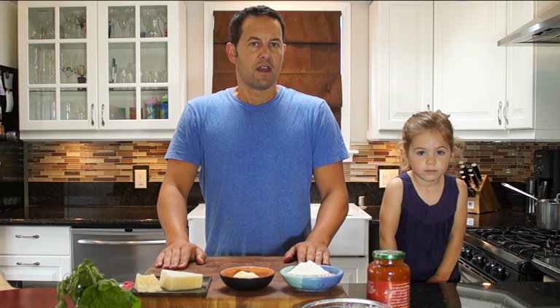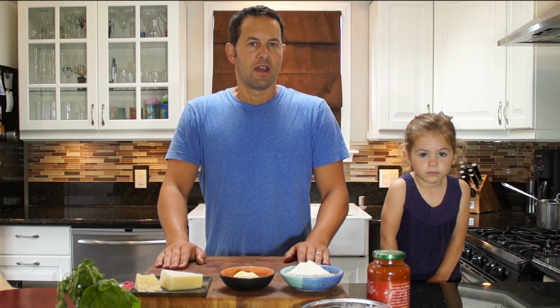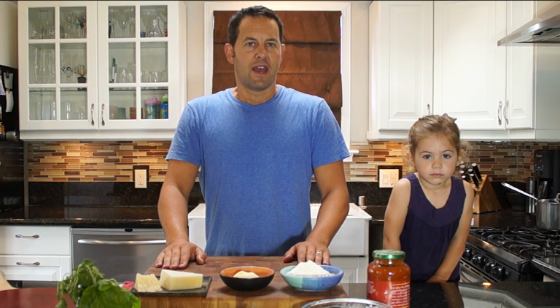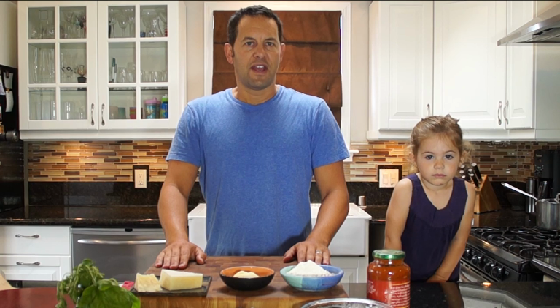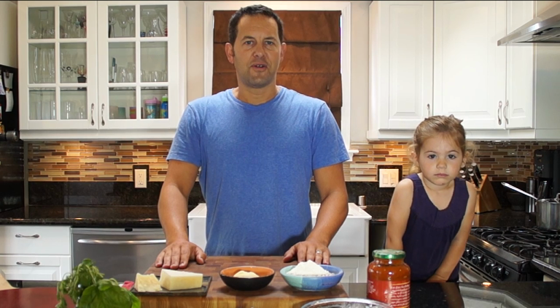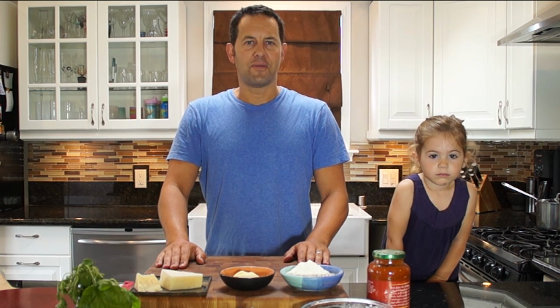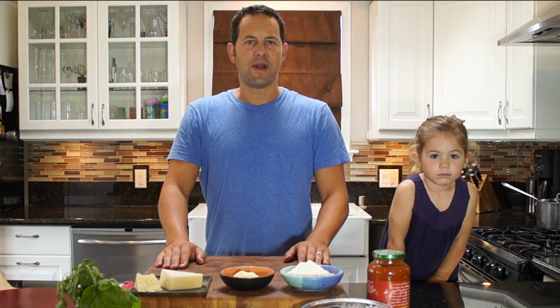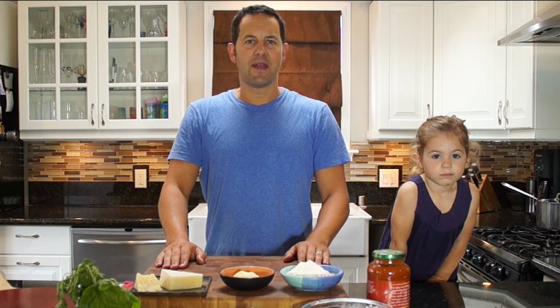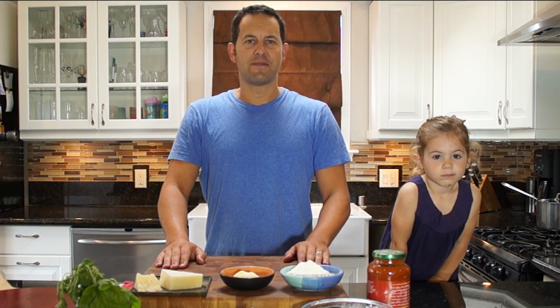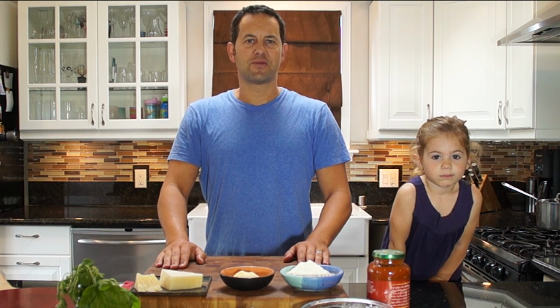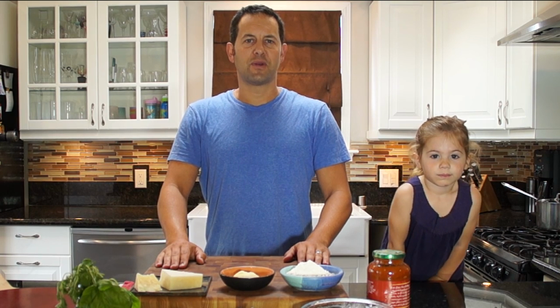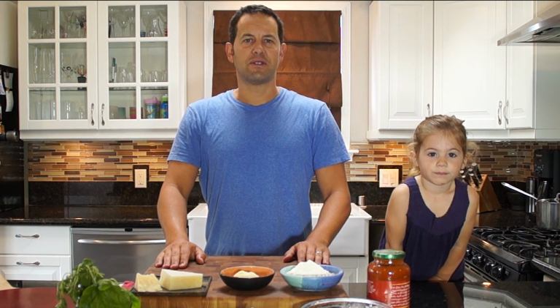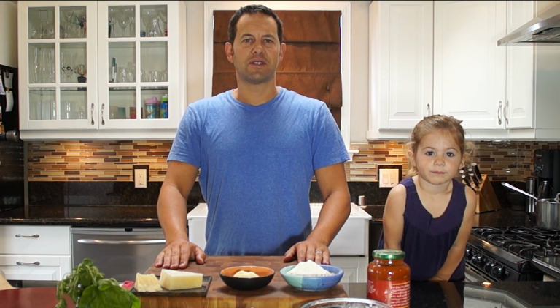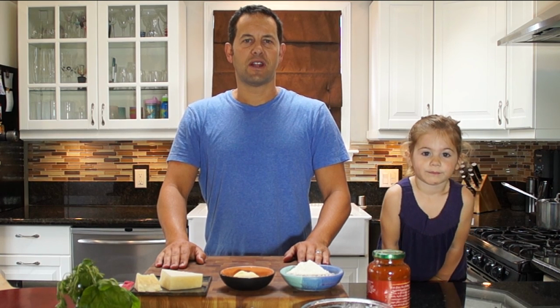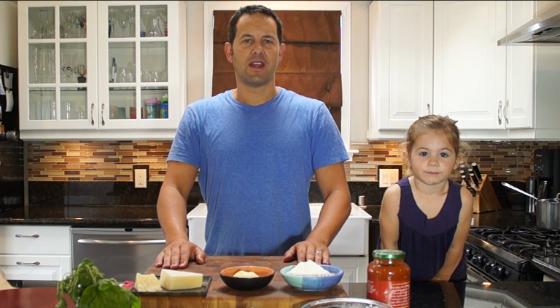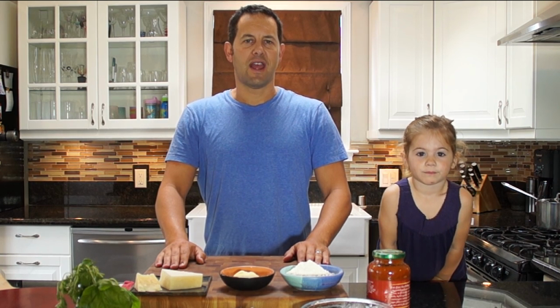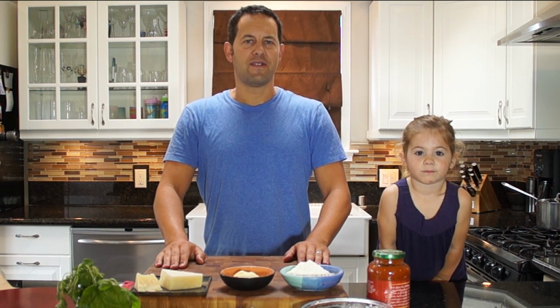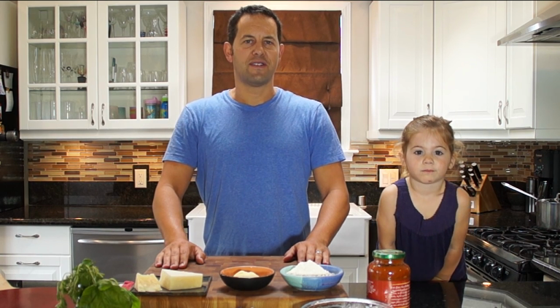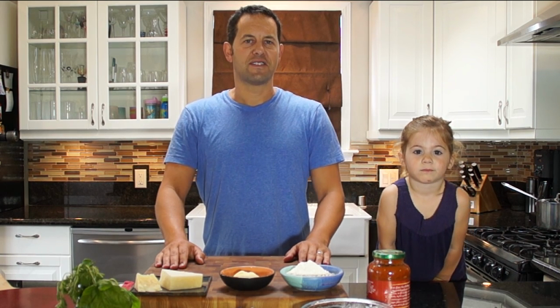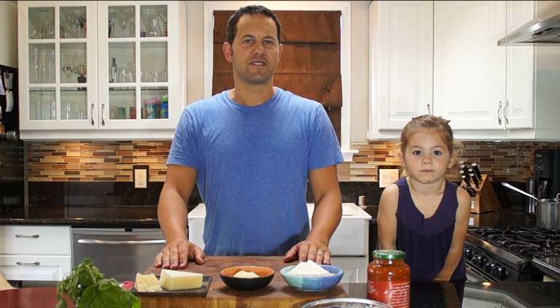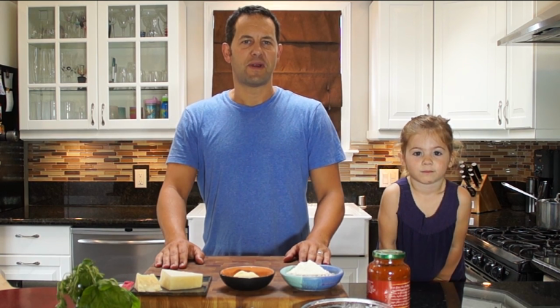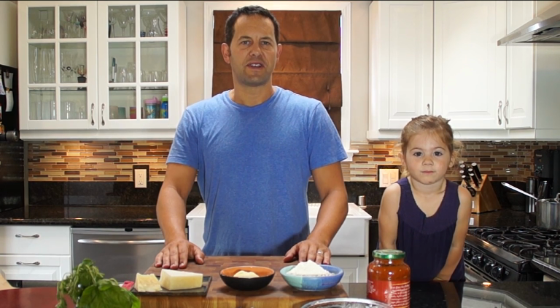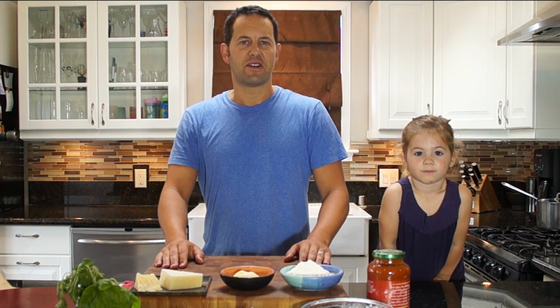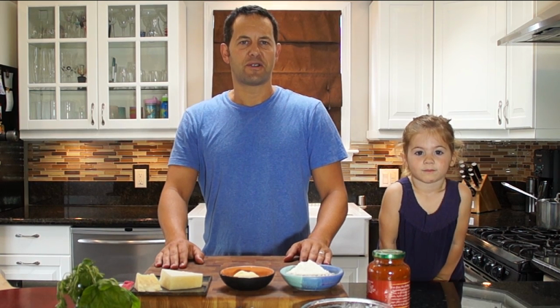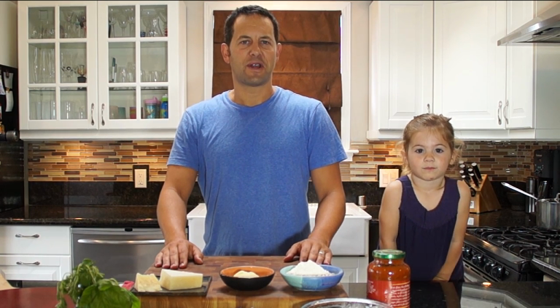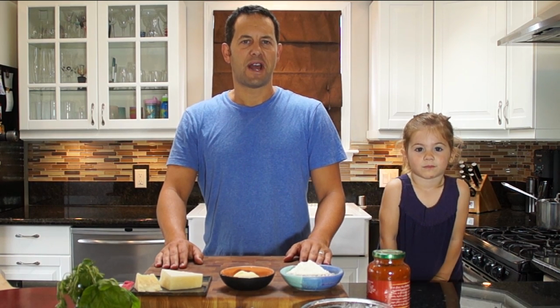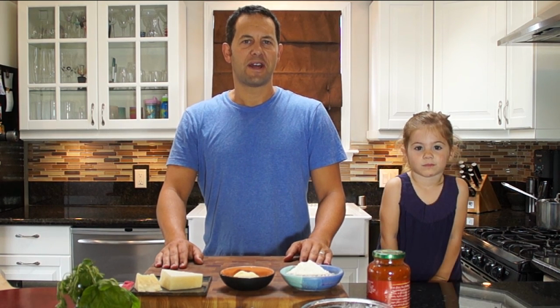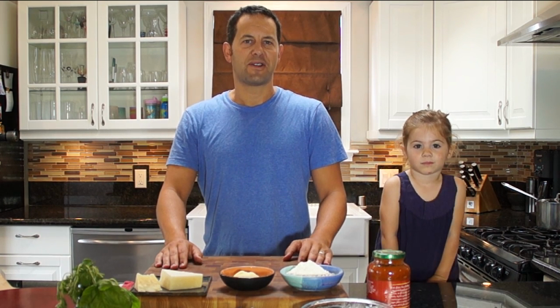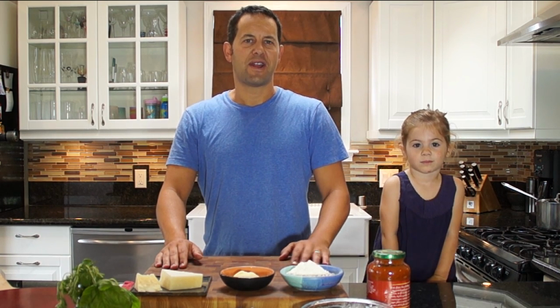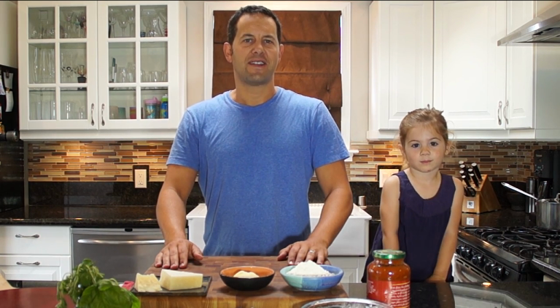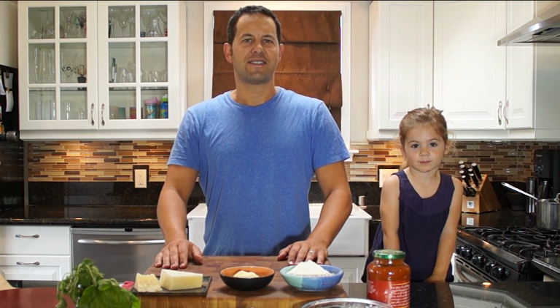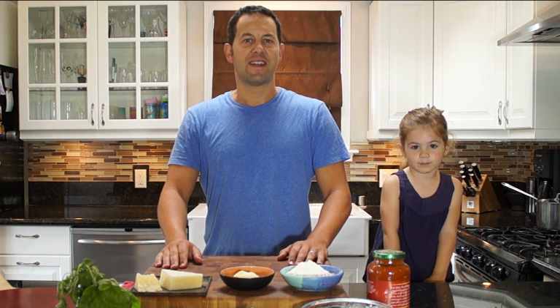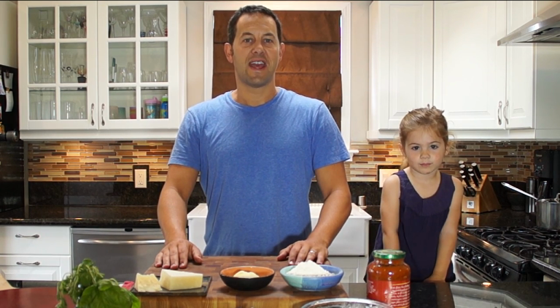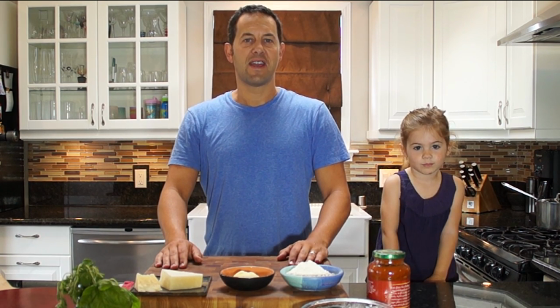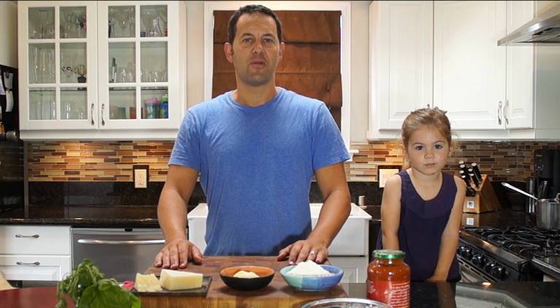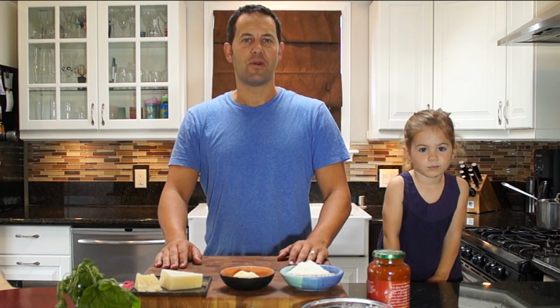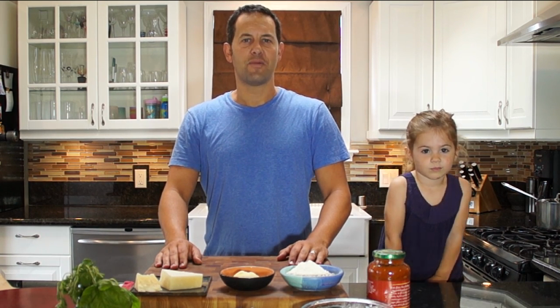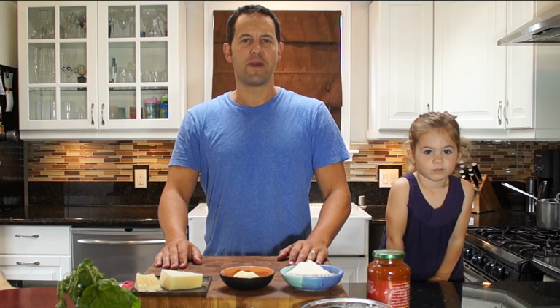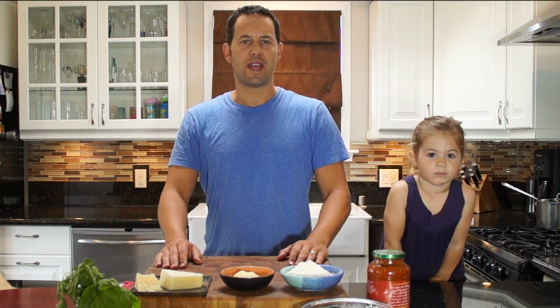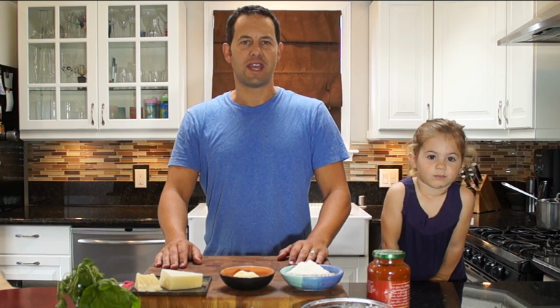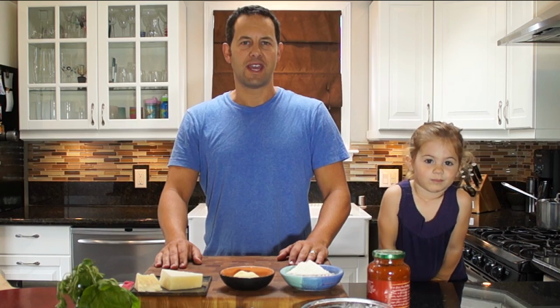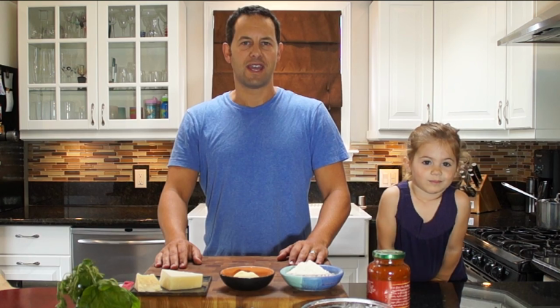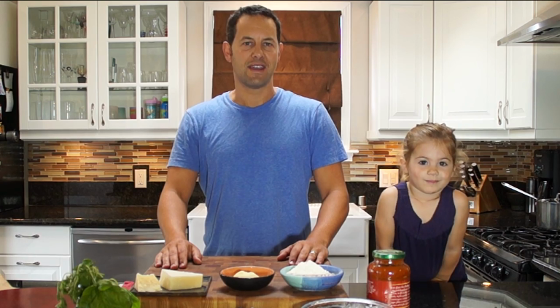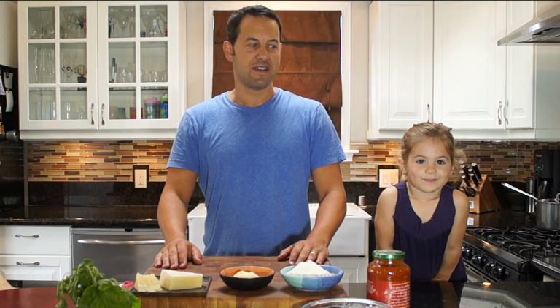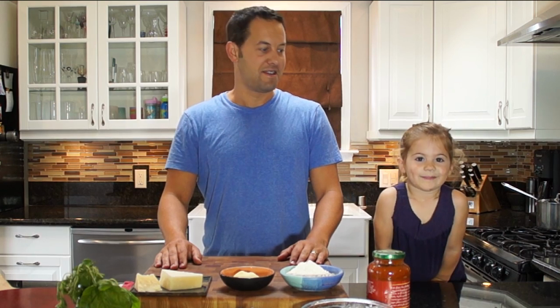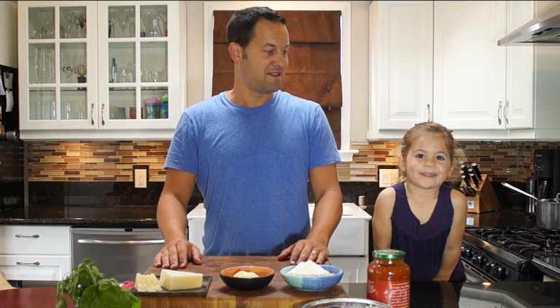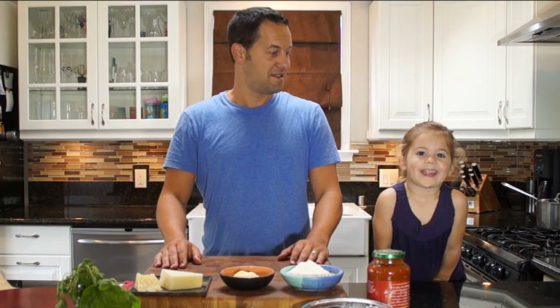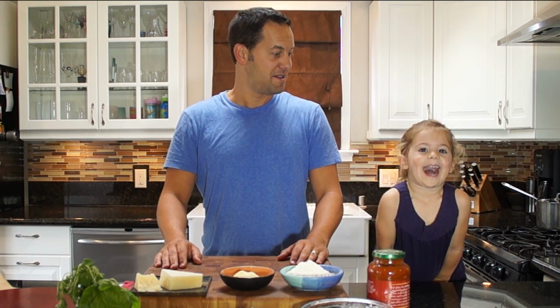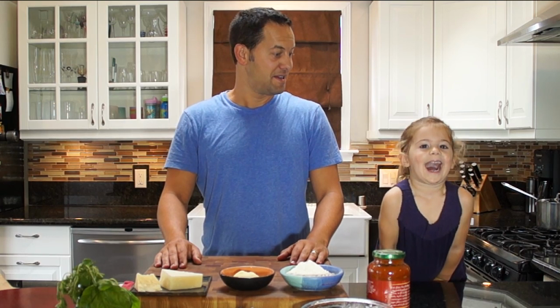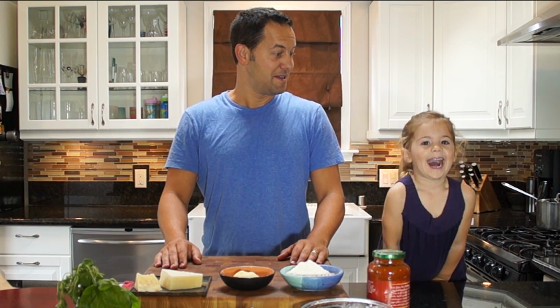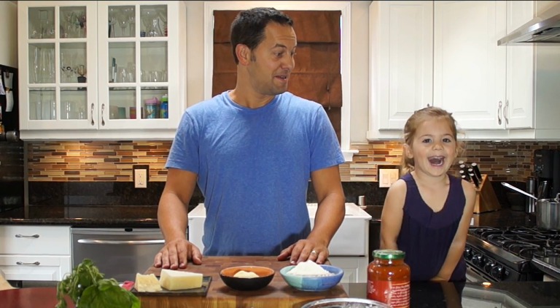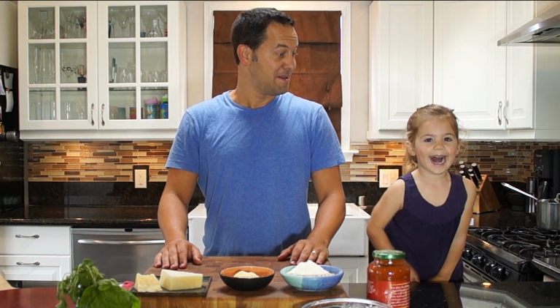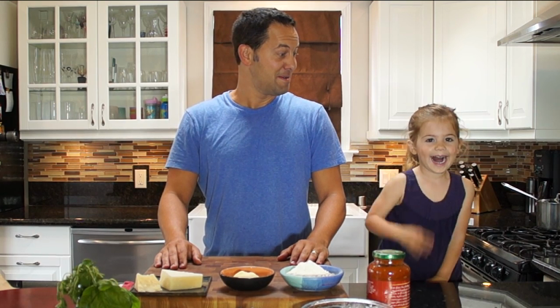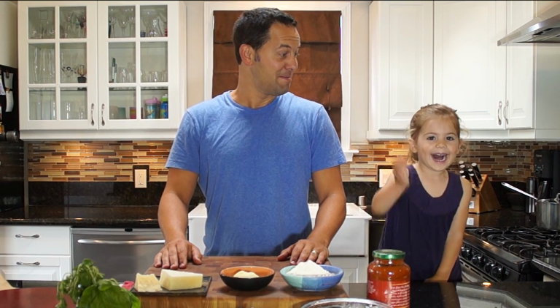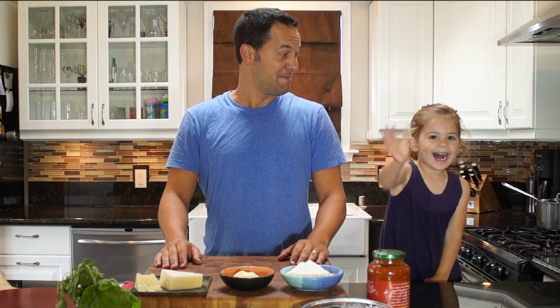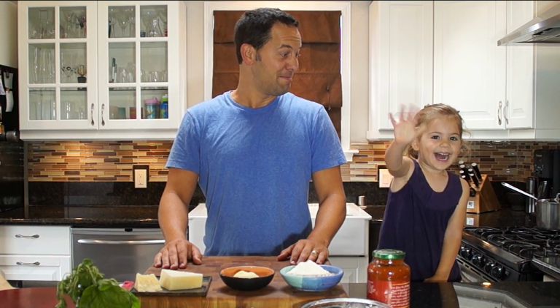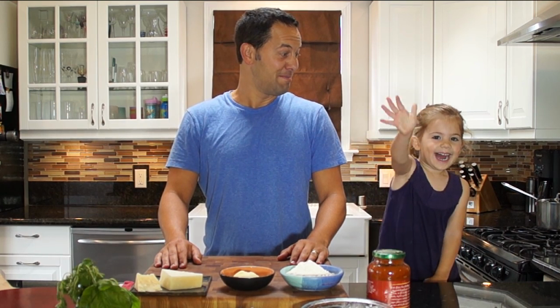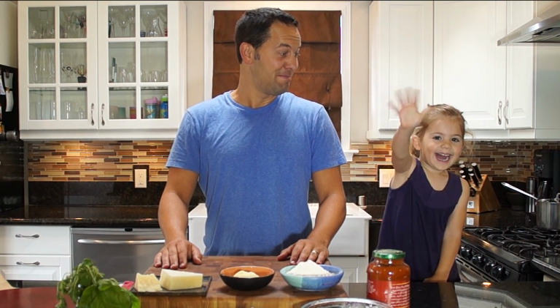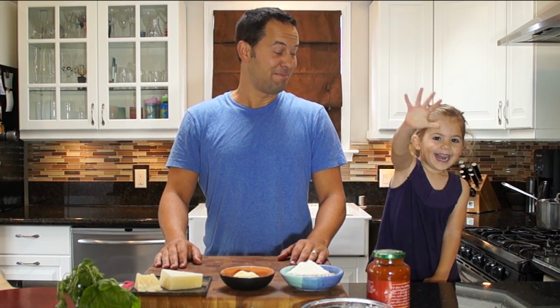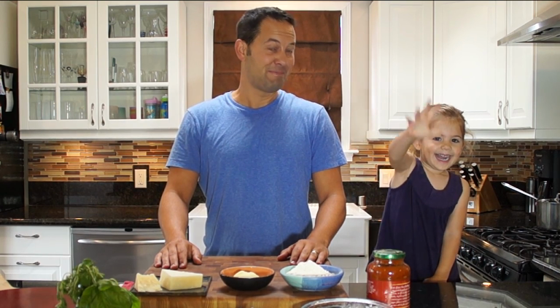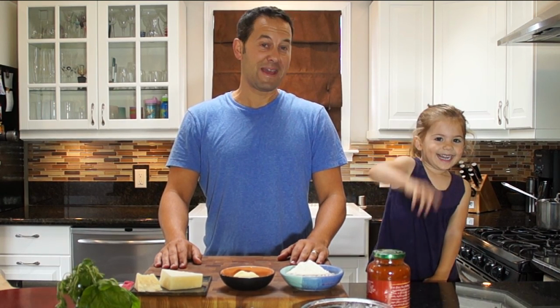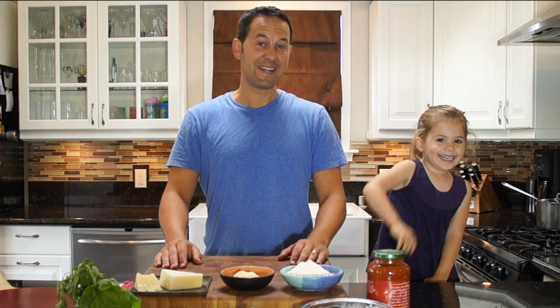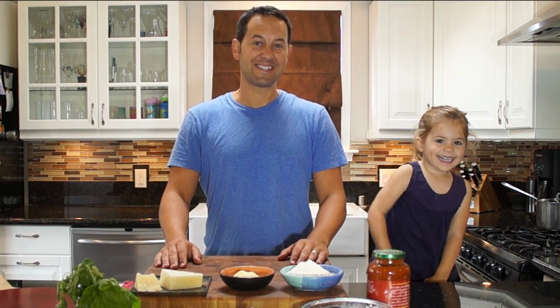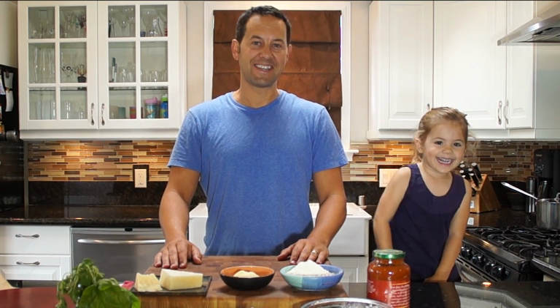How are you doing? My name is Will Tully and this is my daughter Kyler, and today we're making pizza.